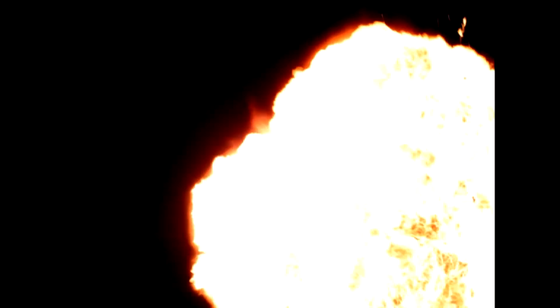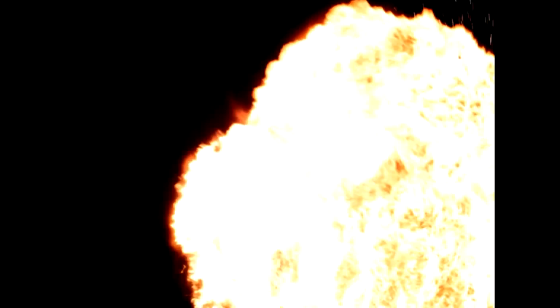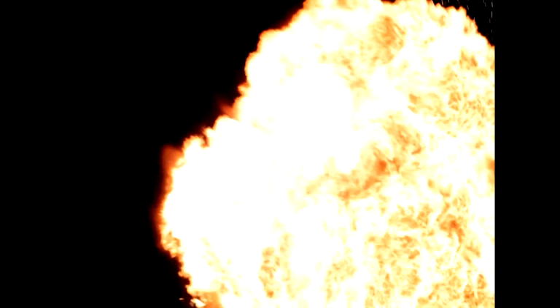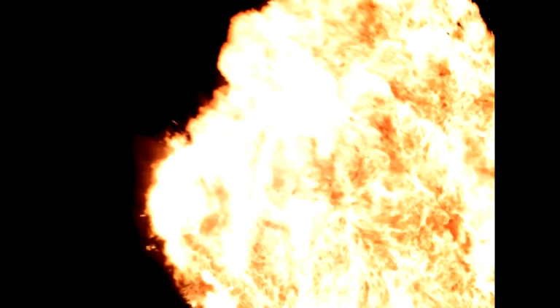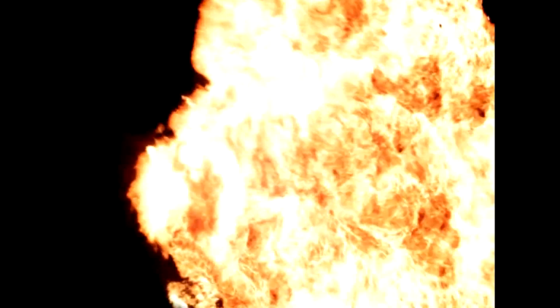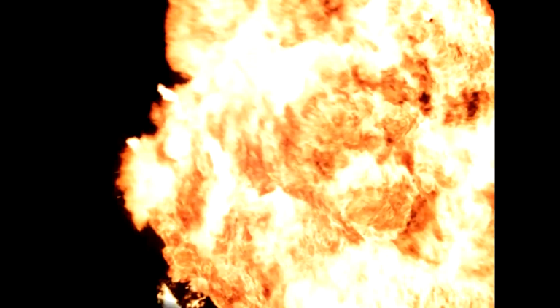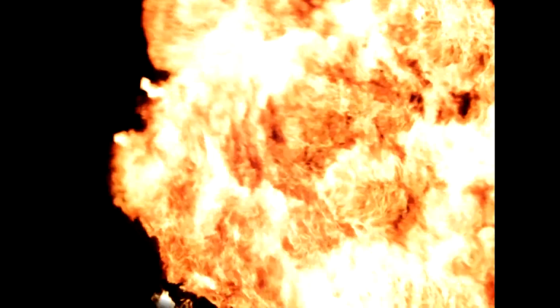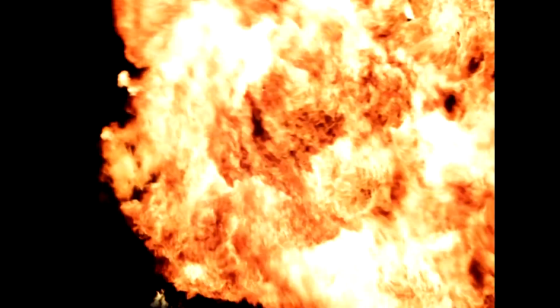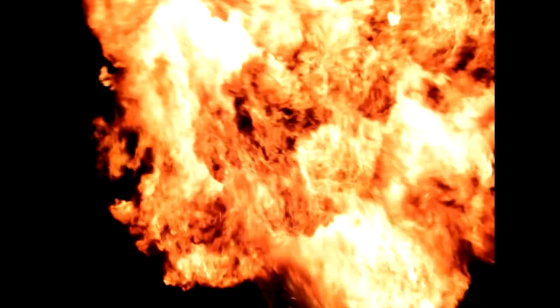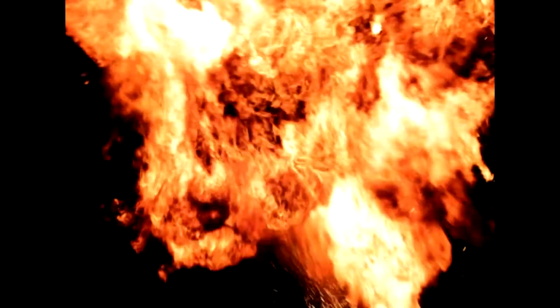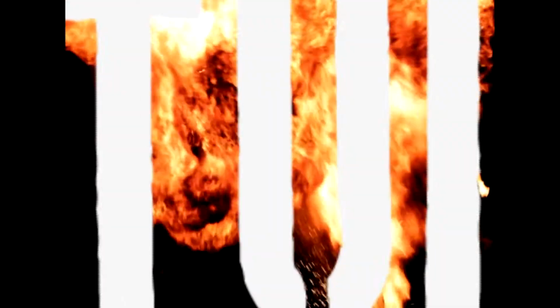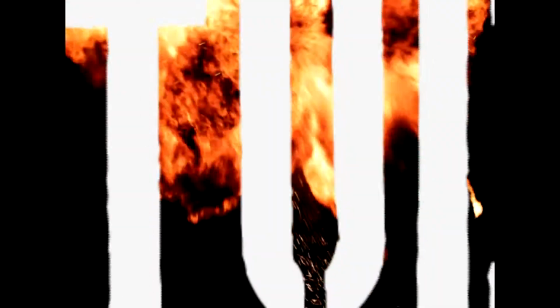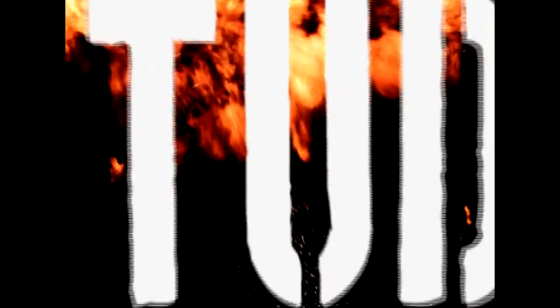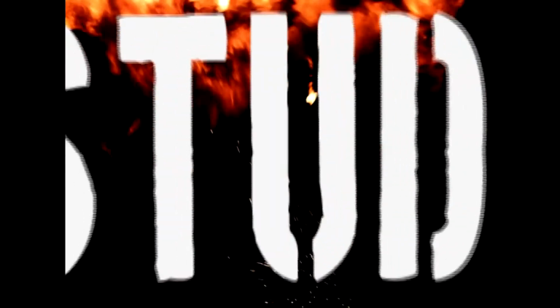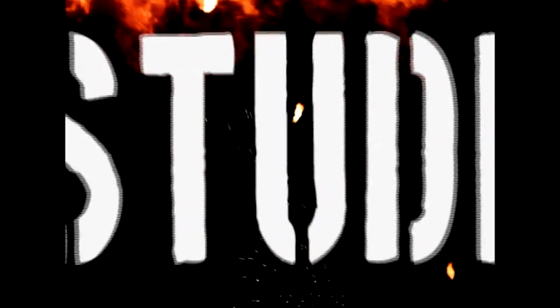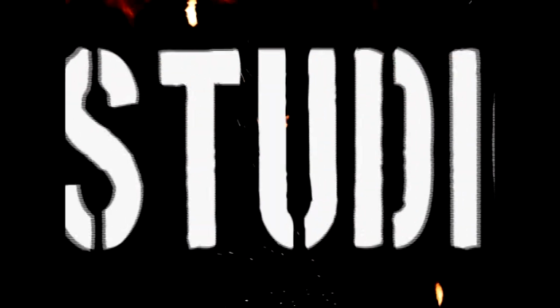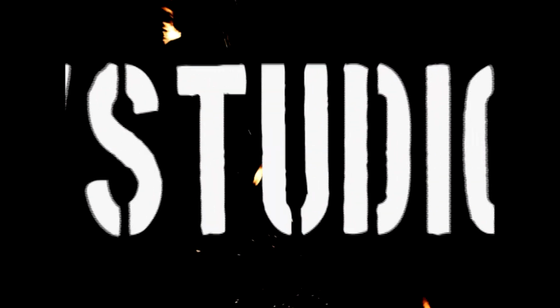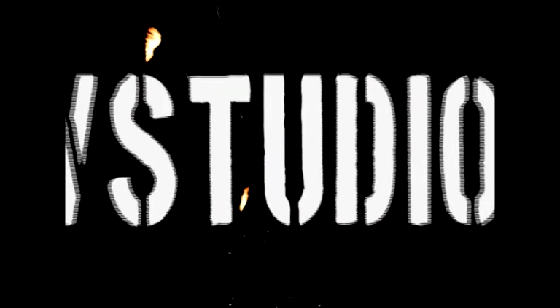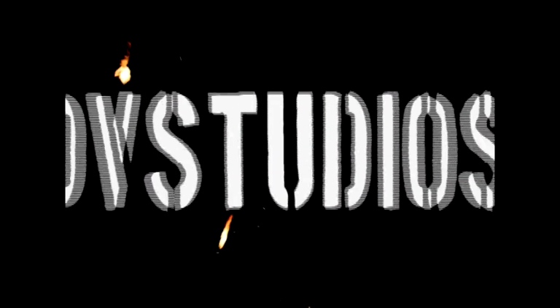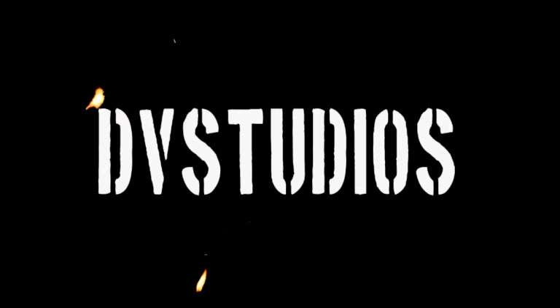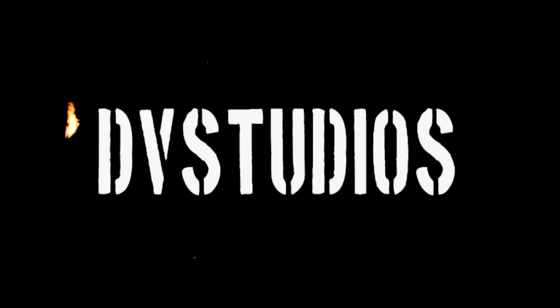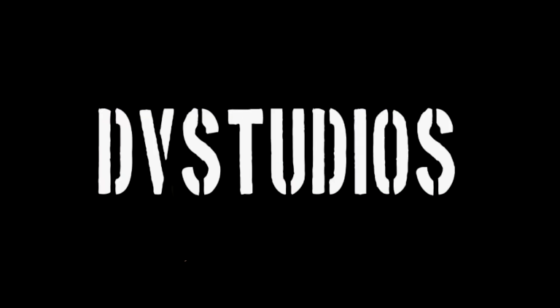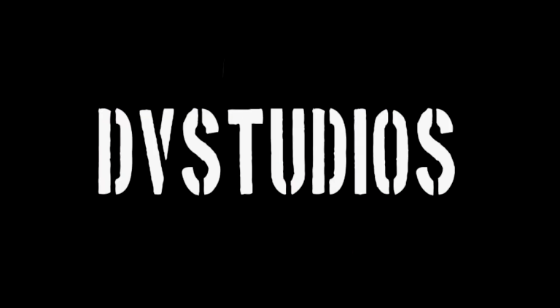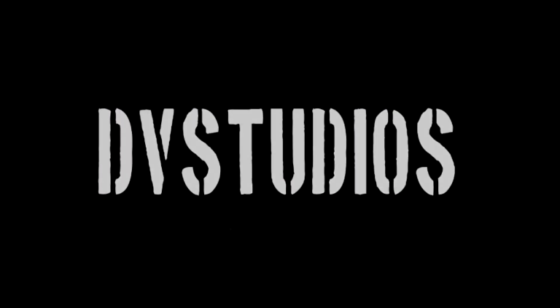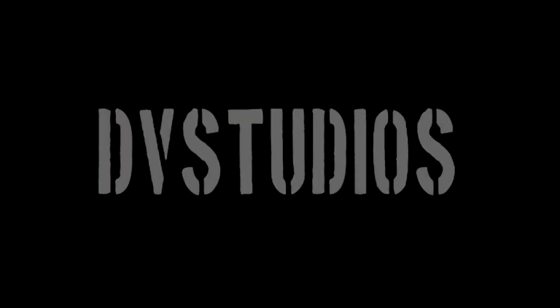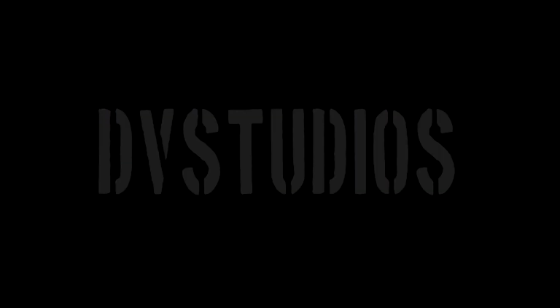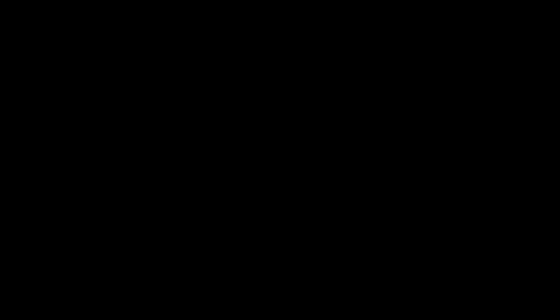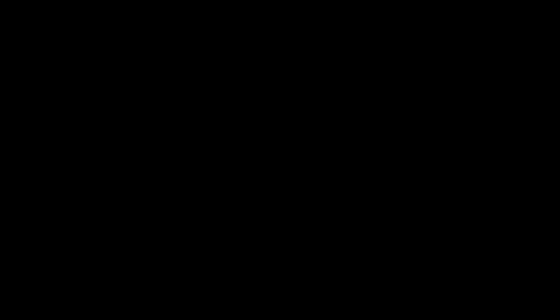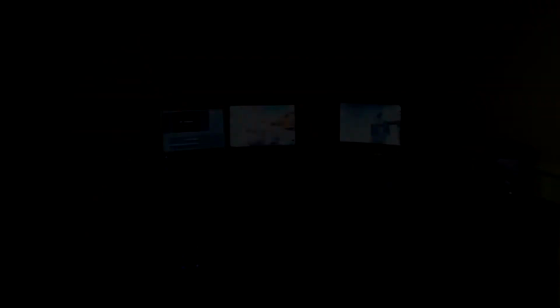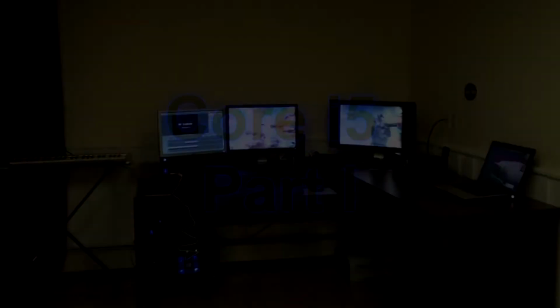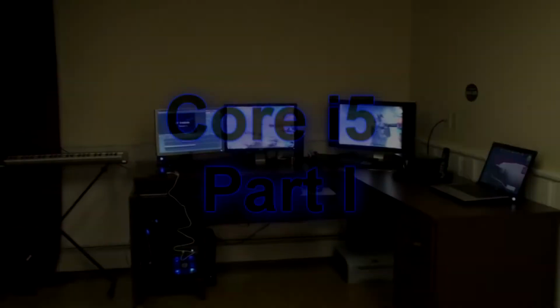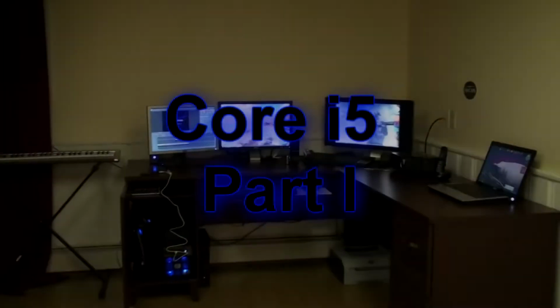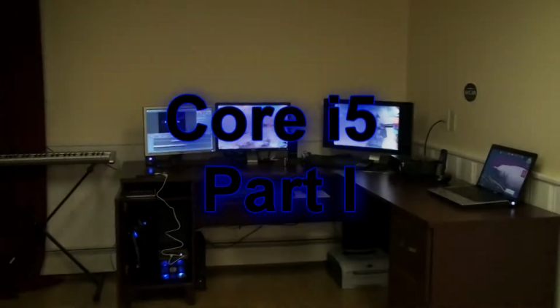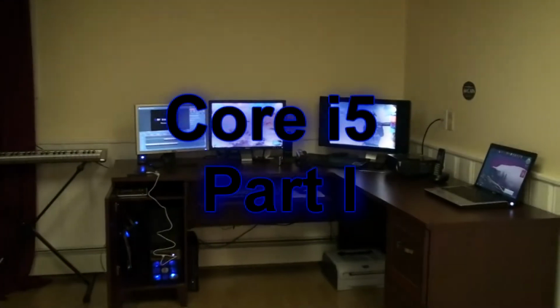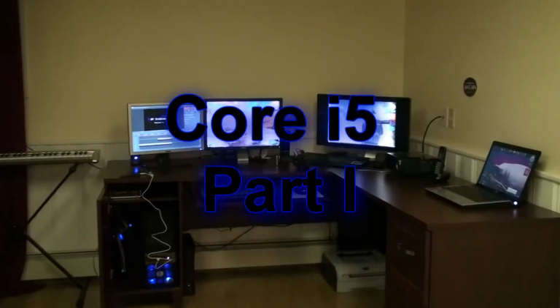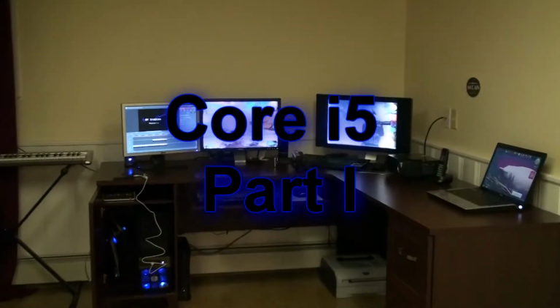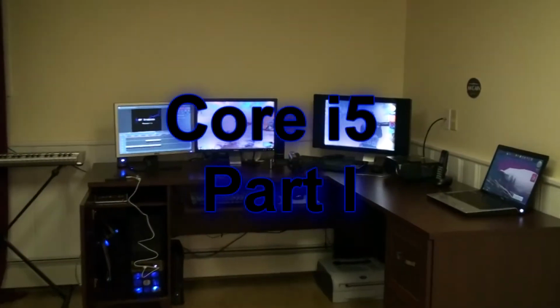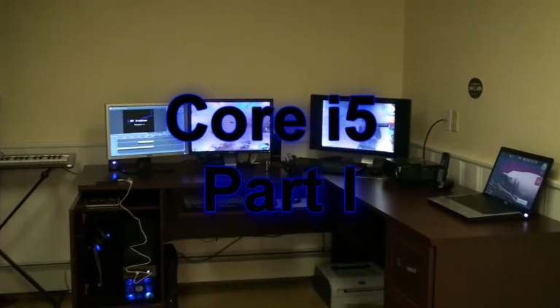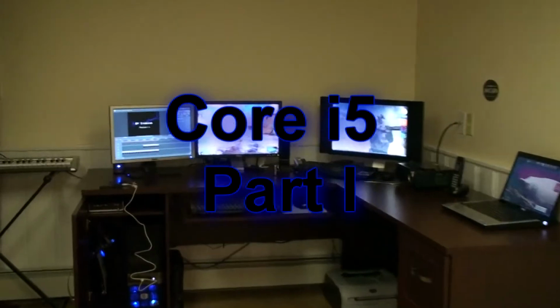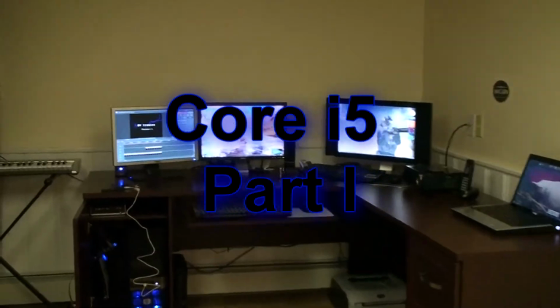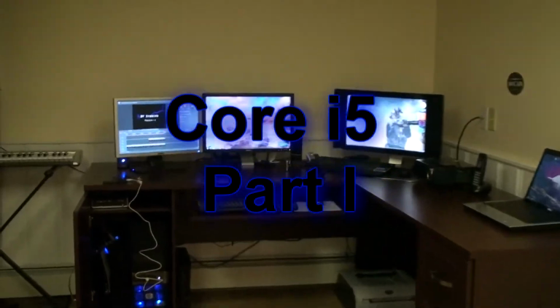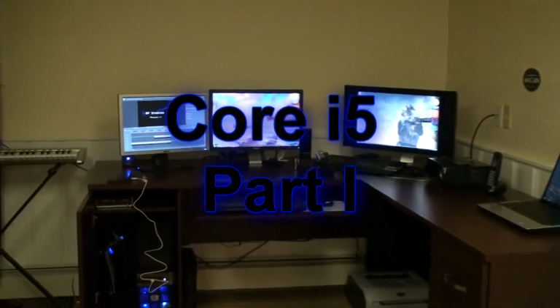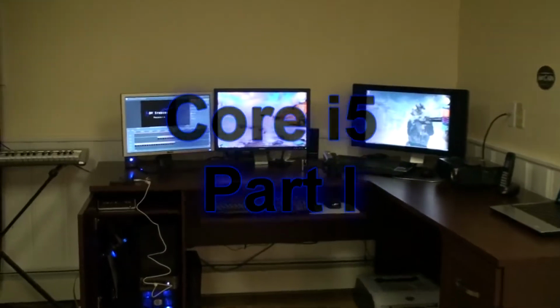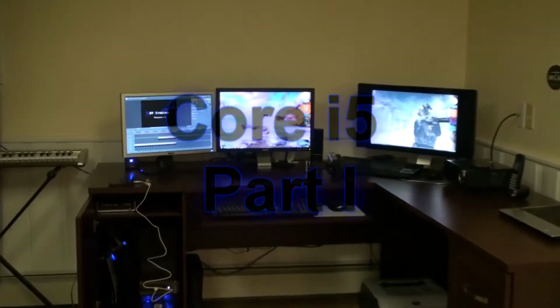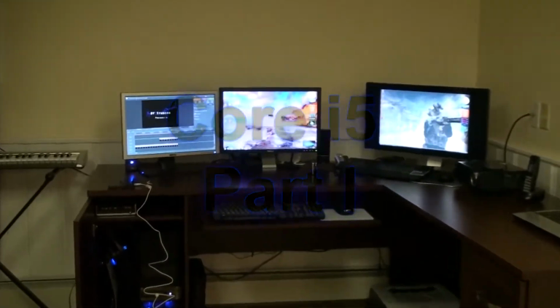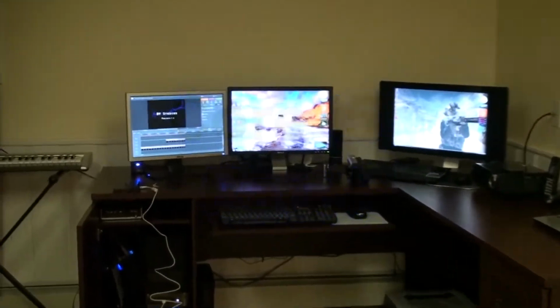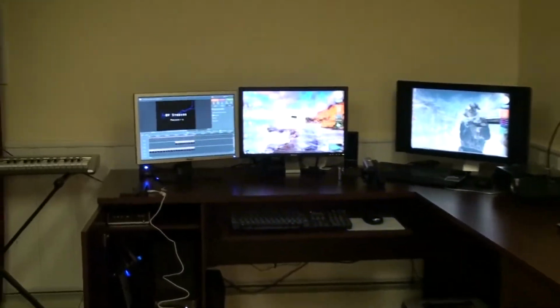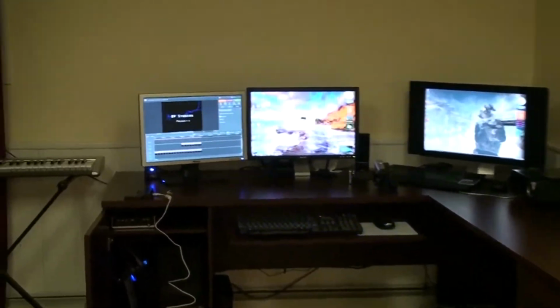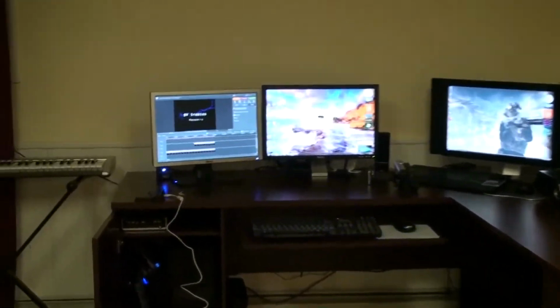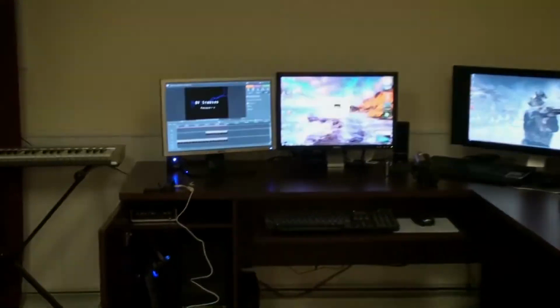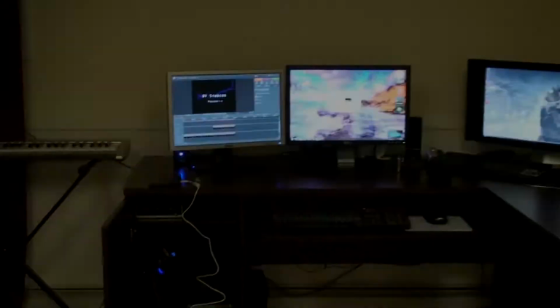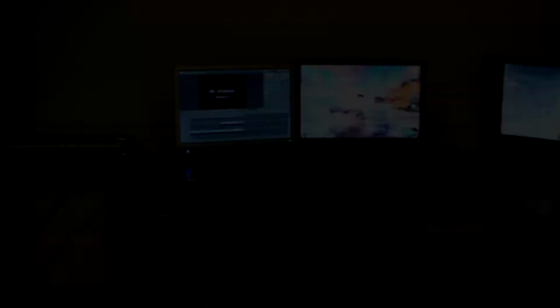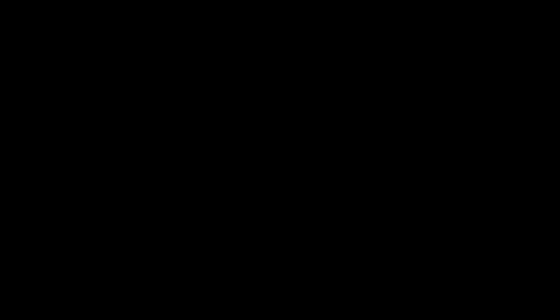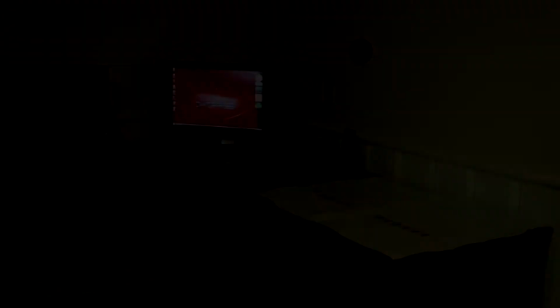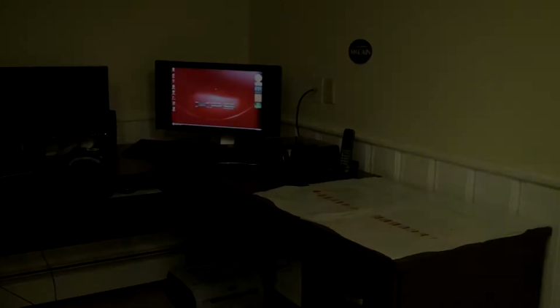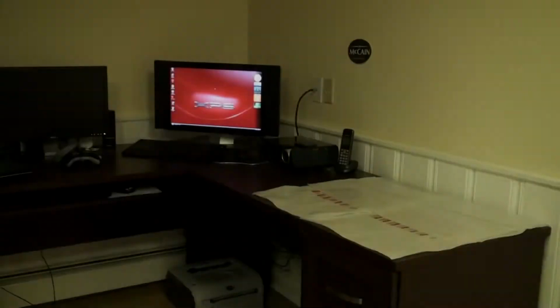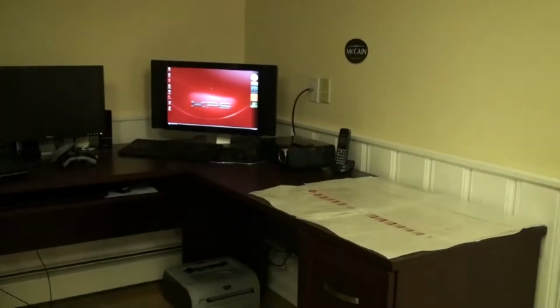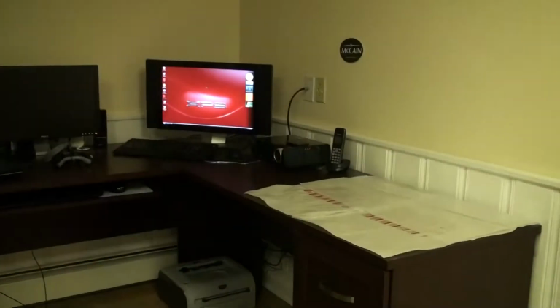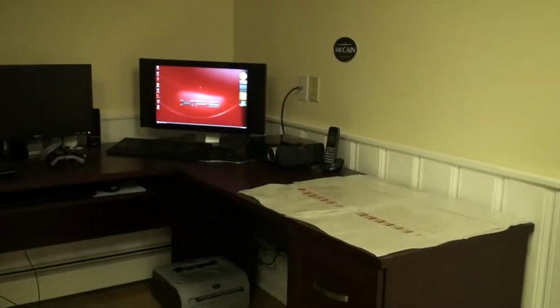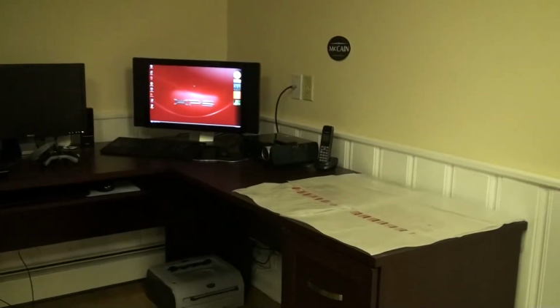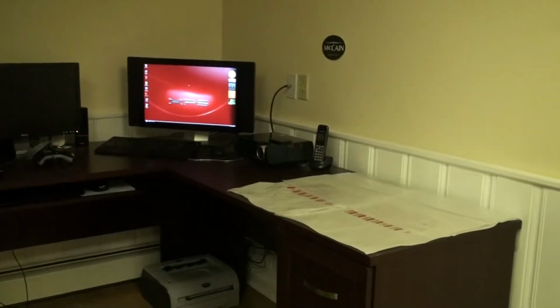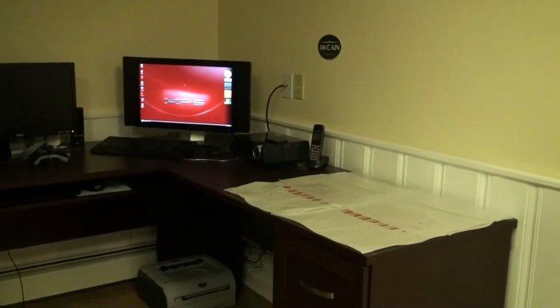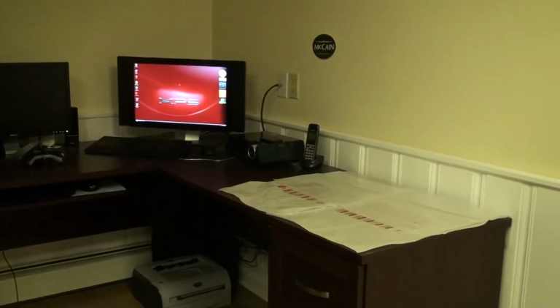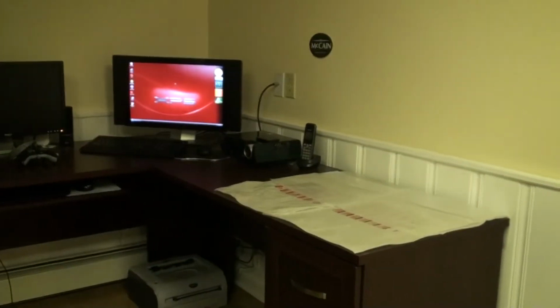What's up guys, DV here with another video tutorial series. This time it's about installing a Core i5 CPU in a desktop computer.